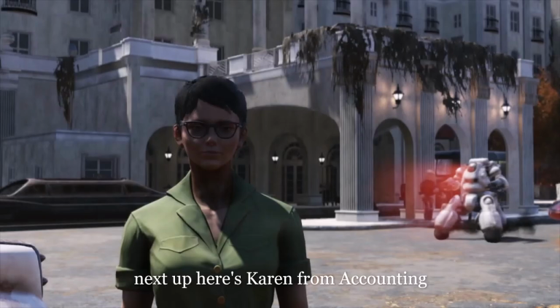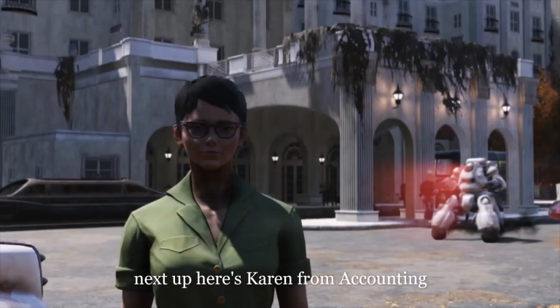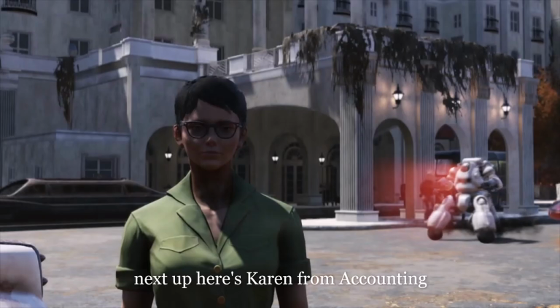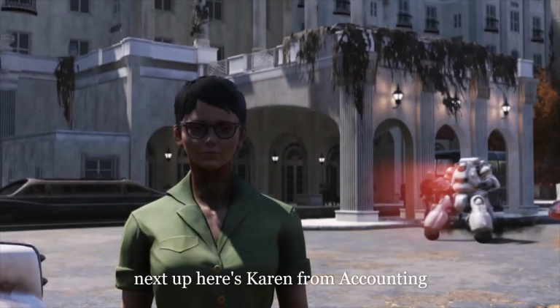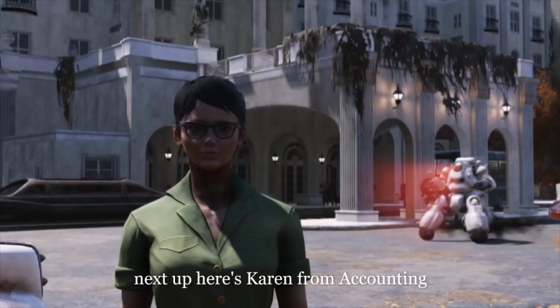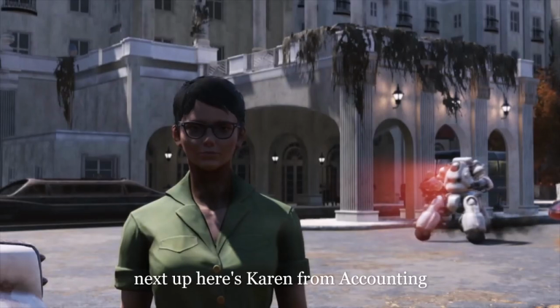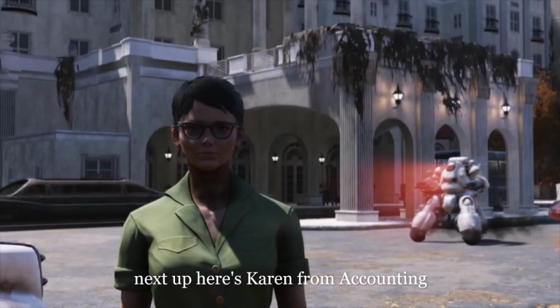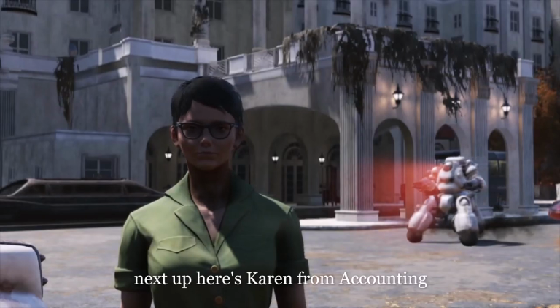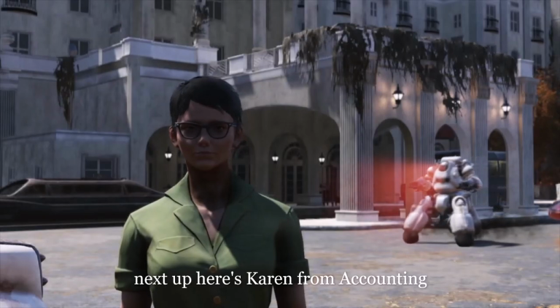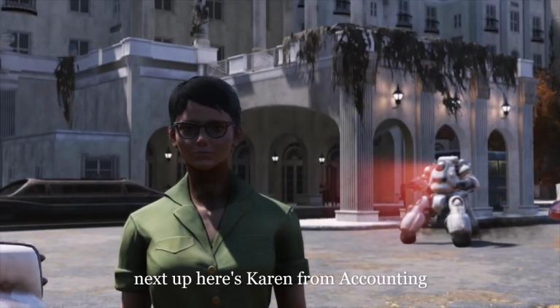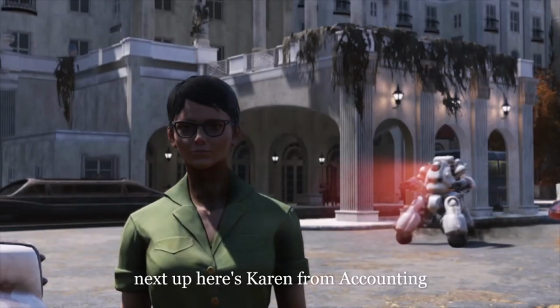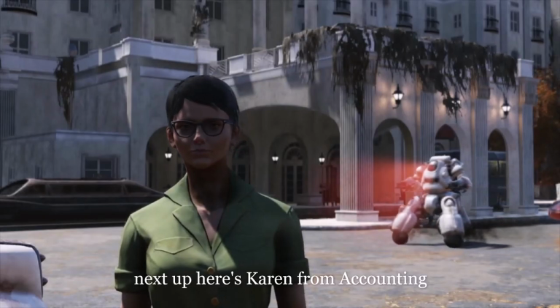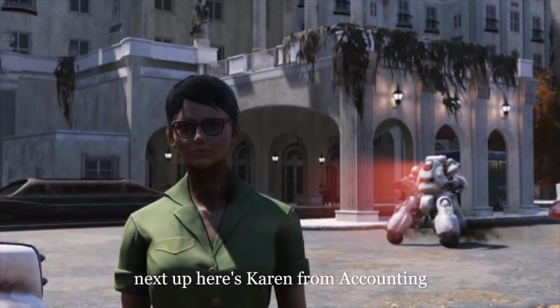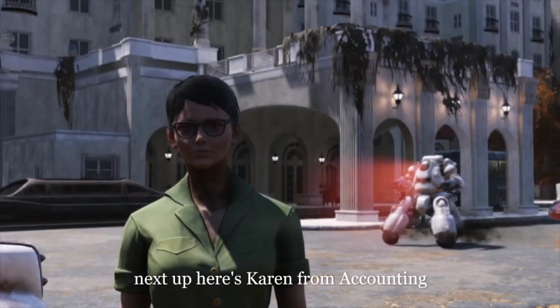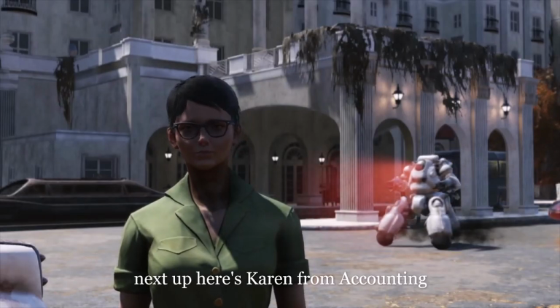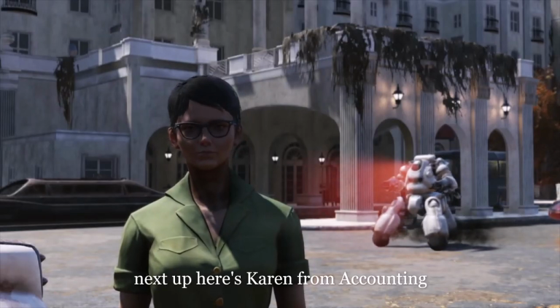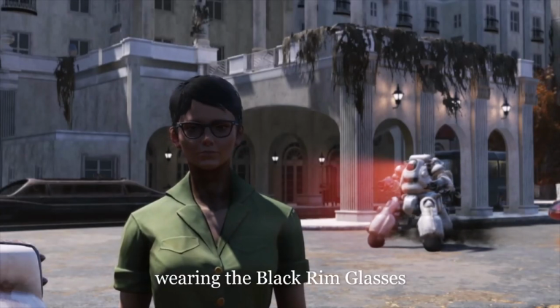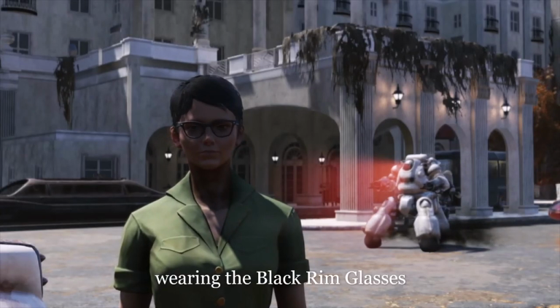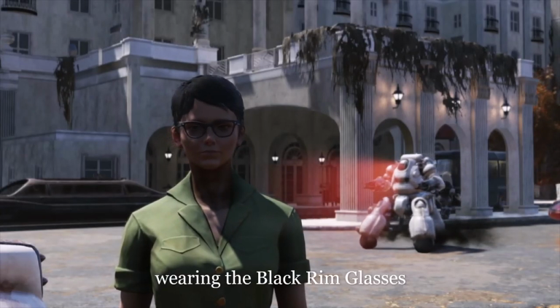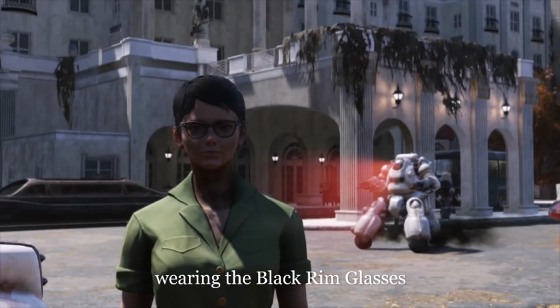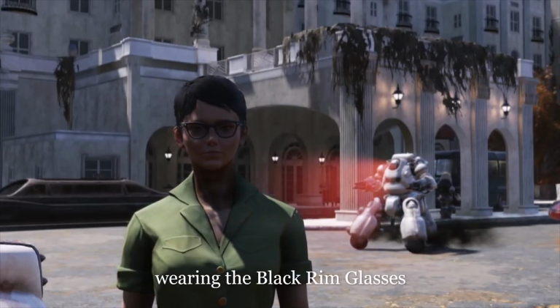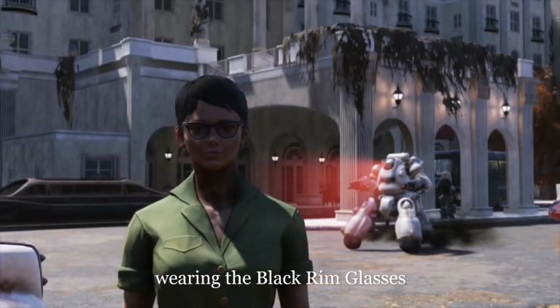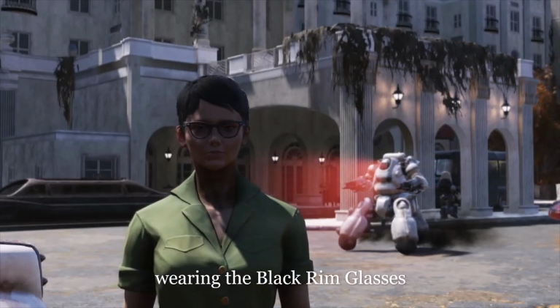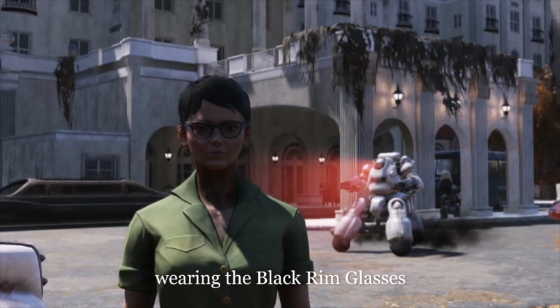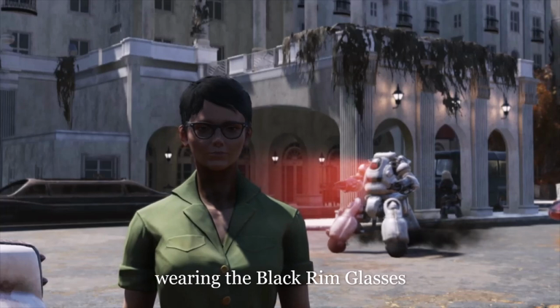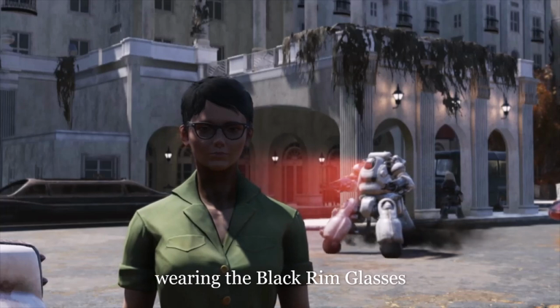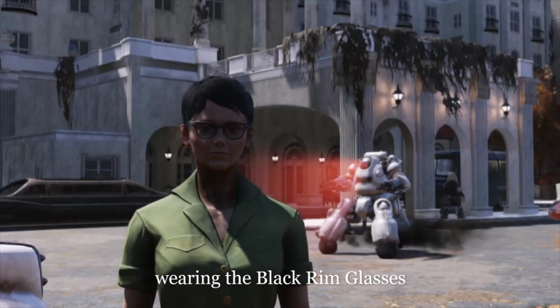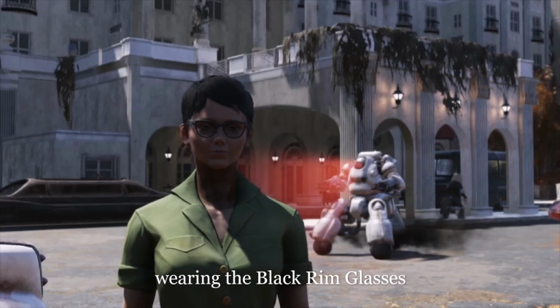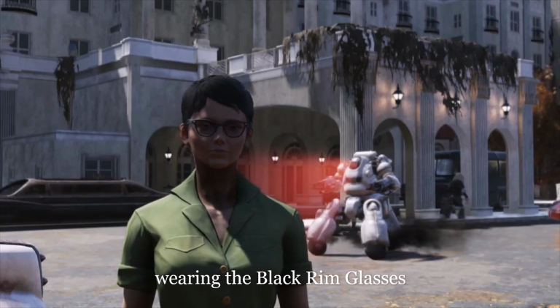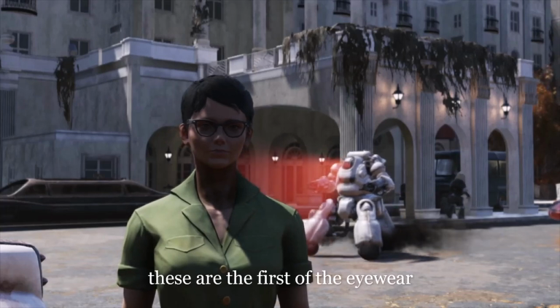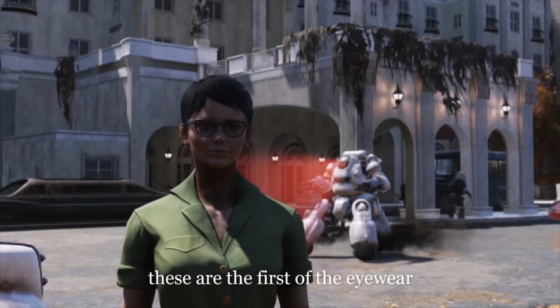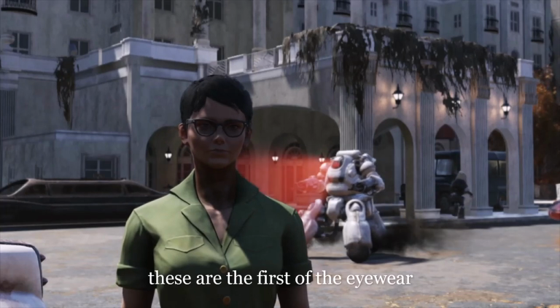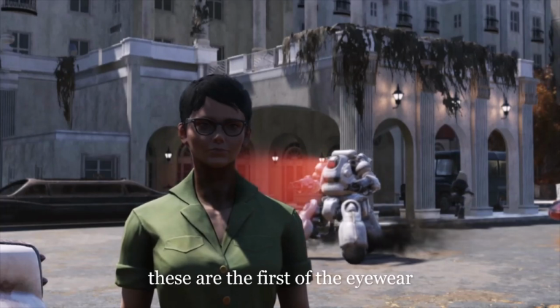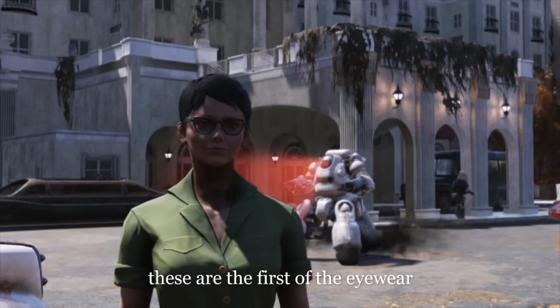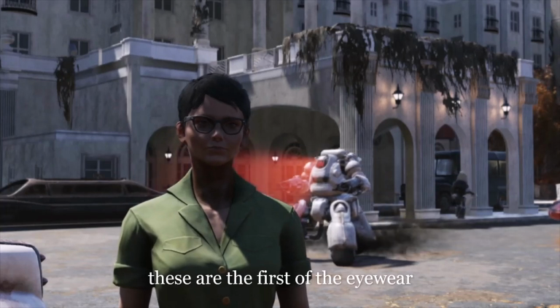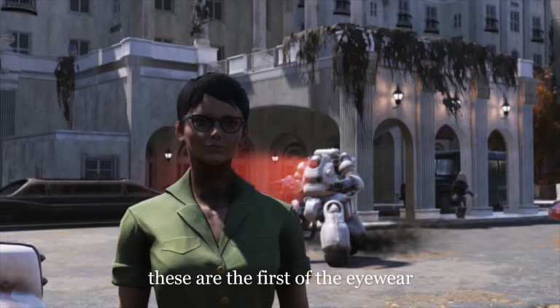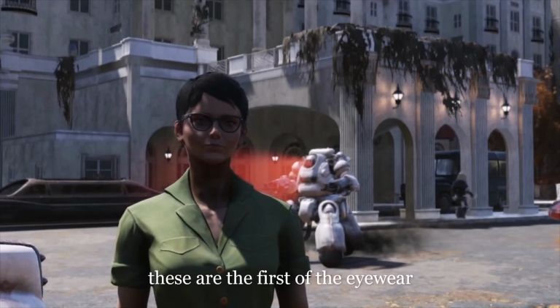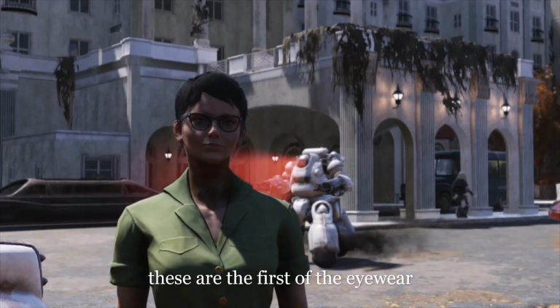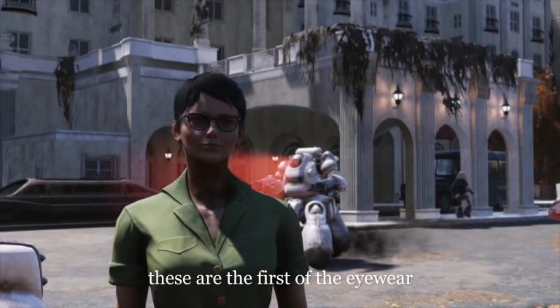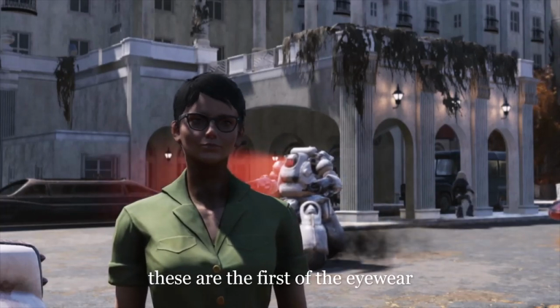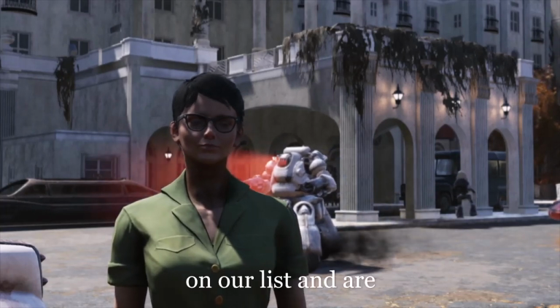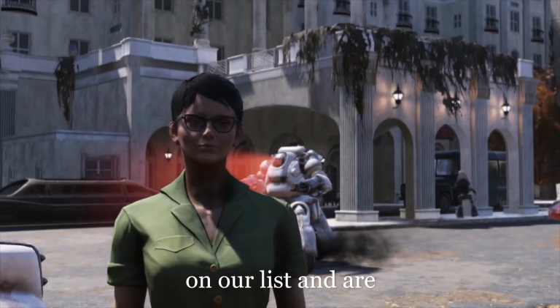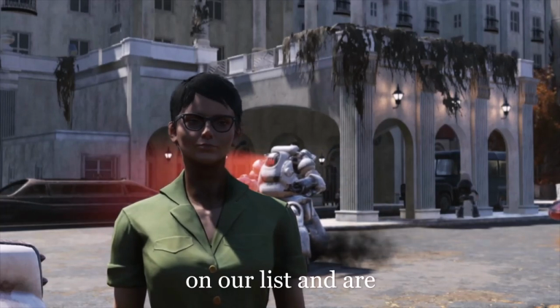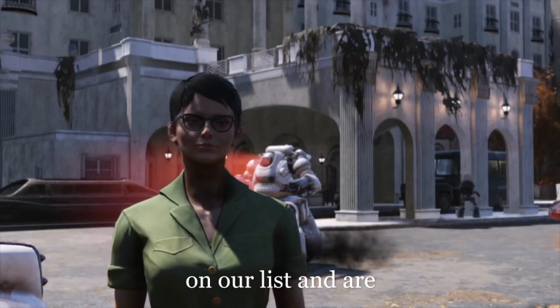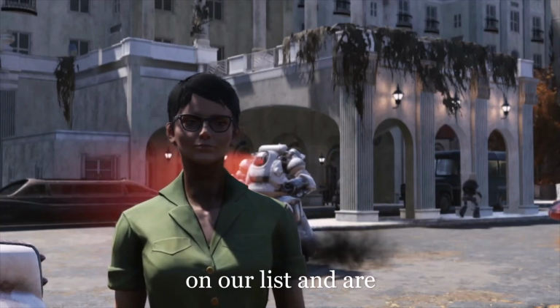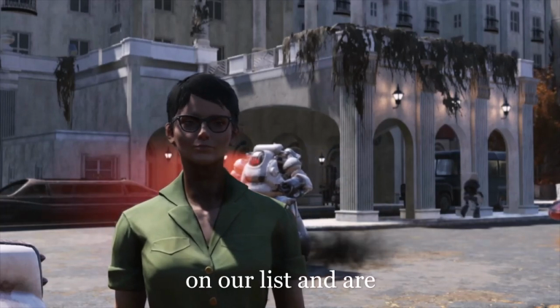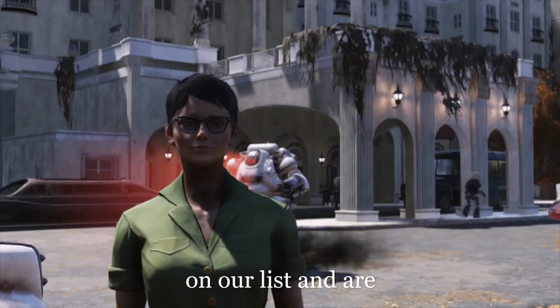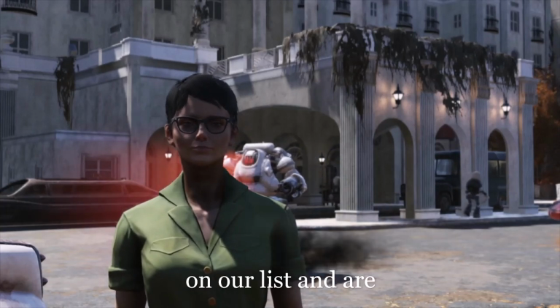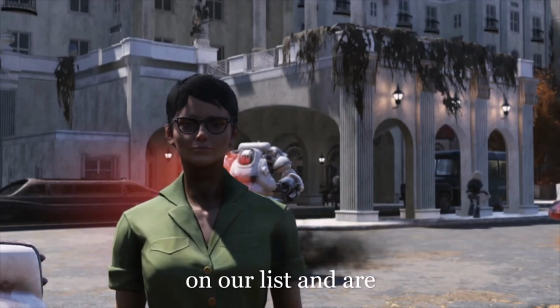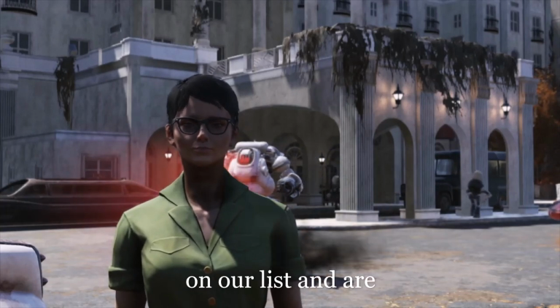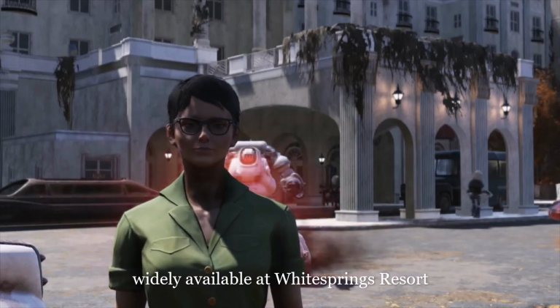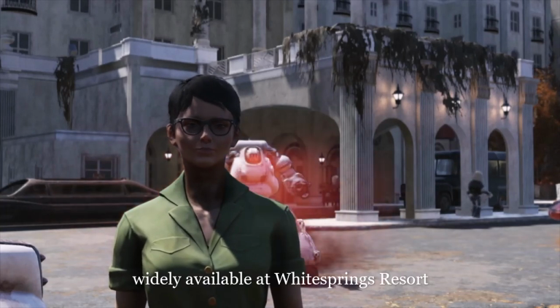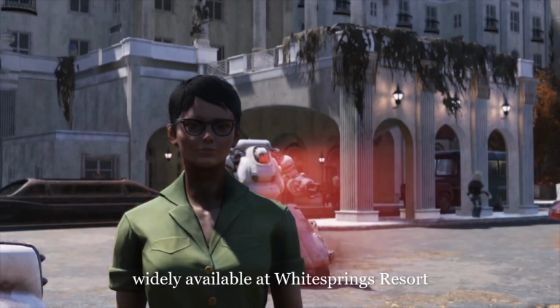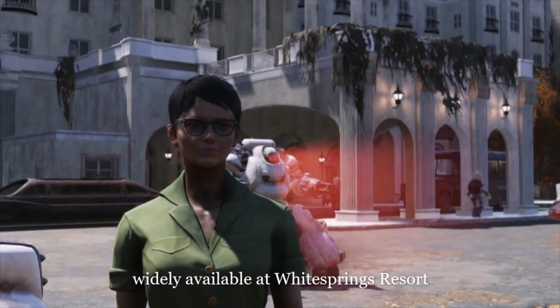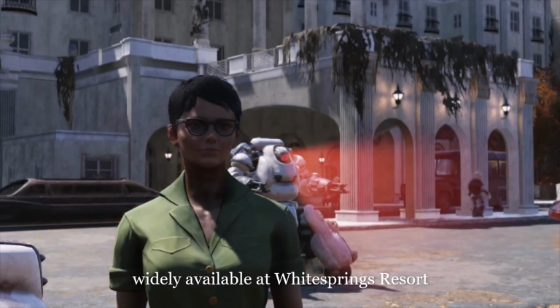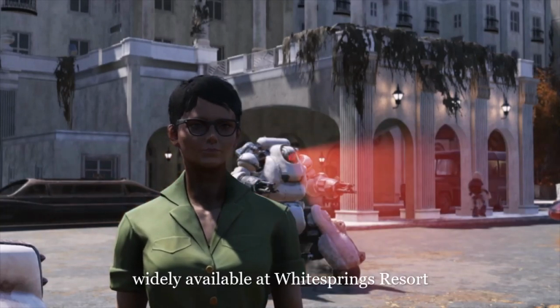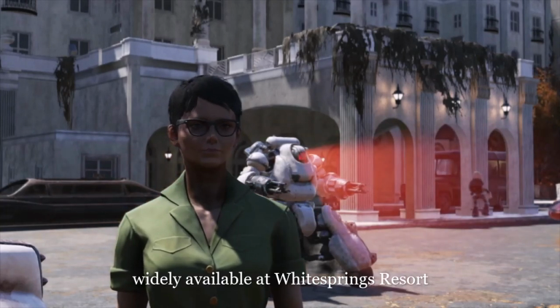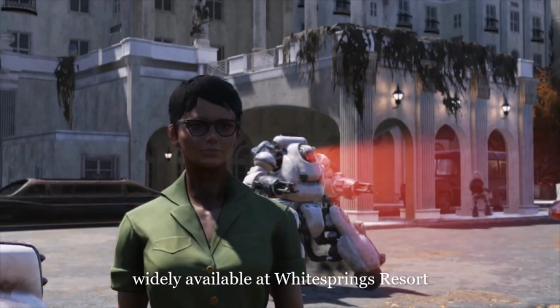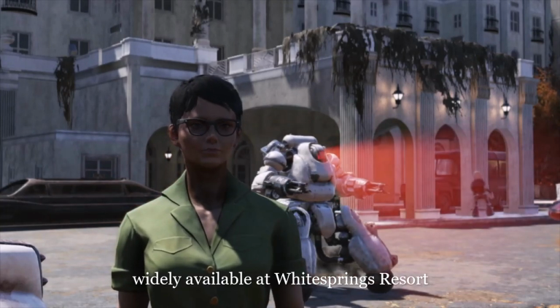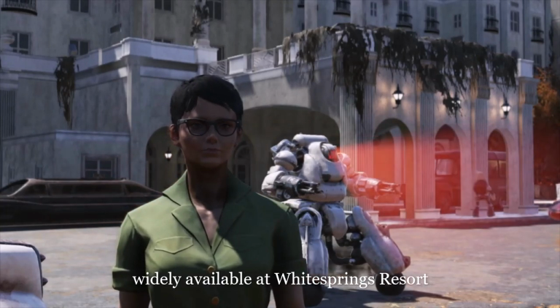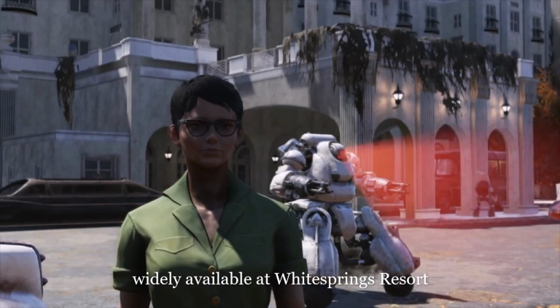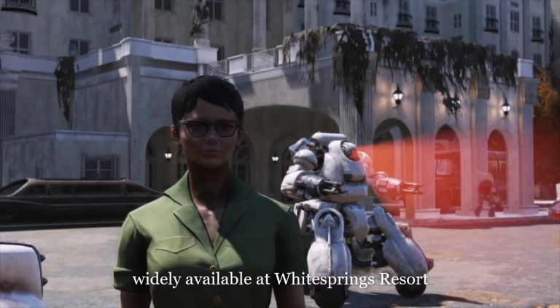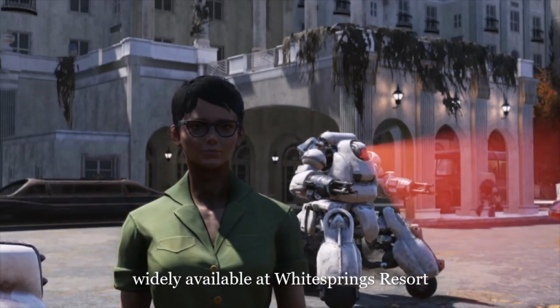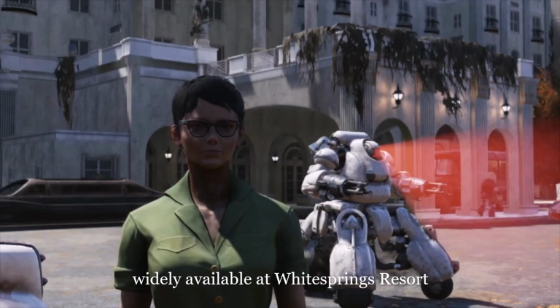Next up is Karen from accounting wearing the Black Rim Glasses. These are the first of the eyewear on our list and are widely available at Whitespring Resort.